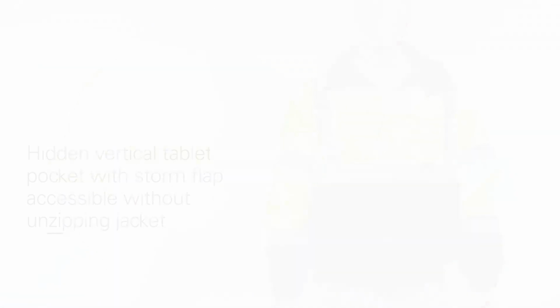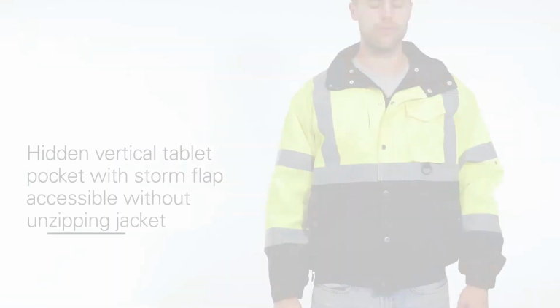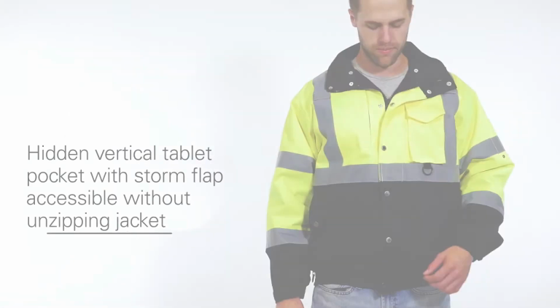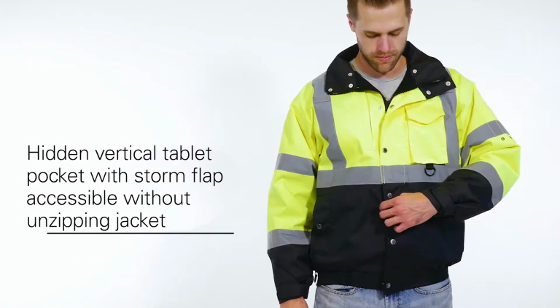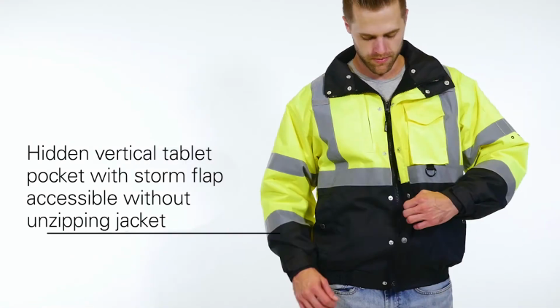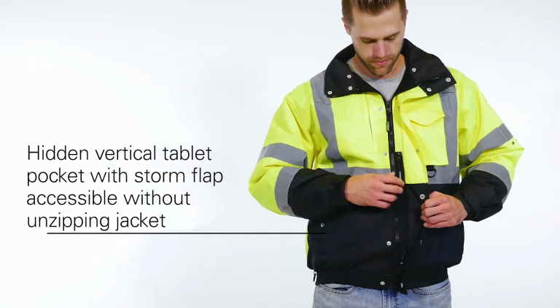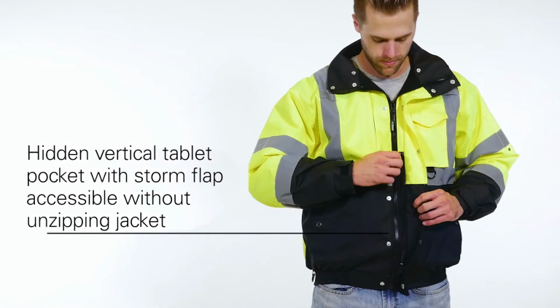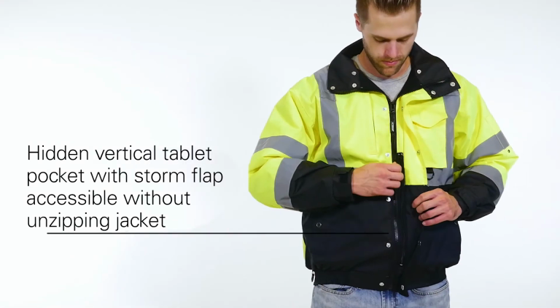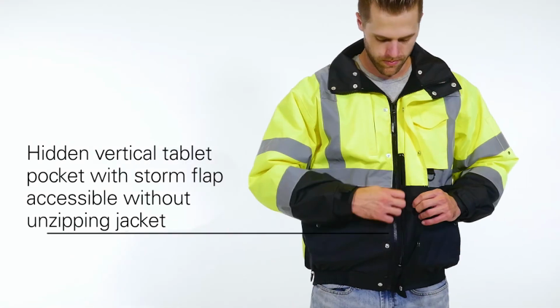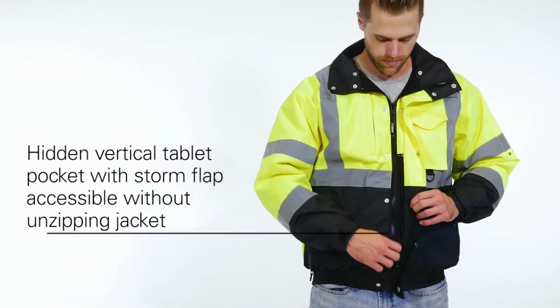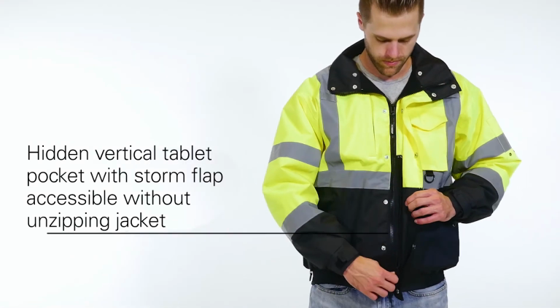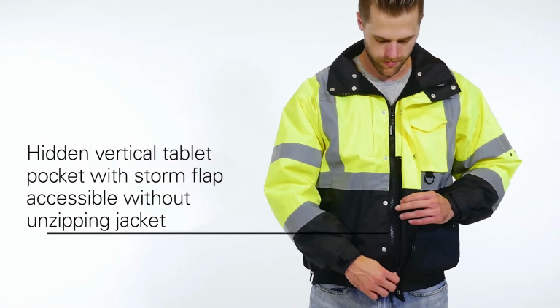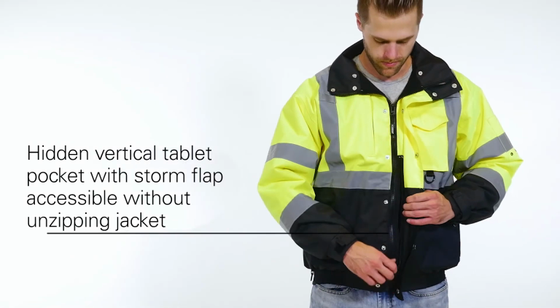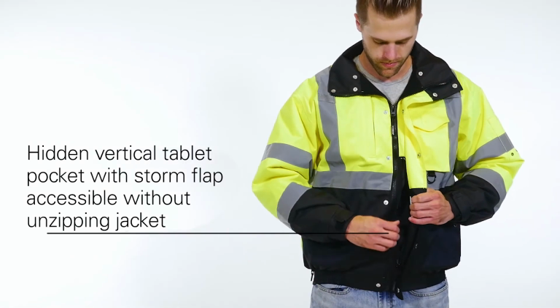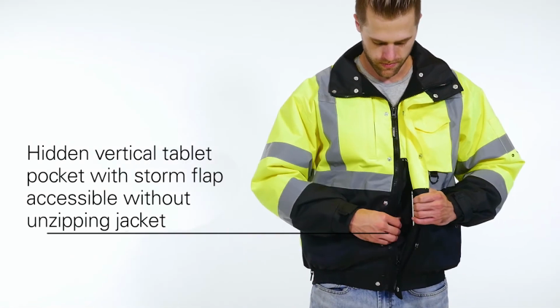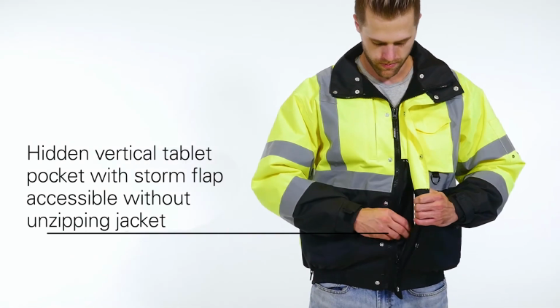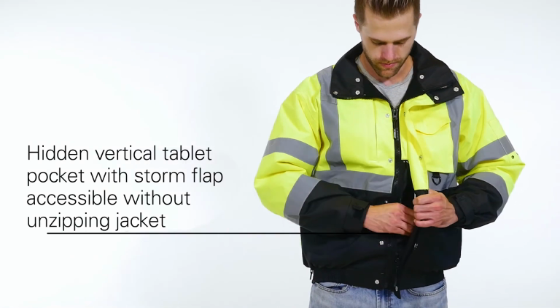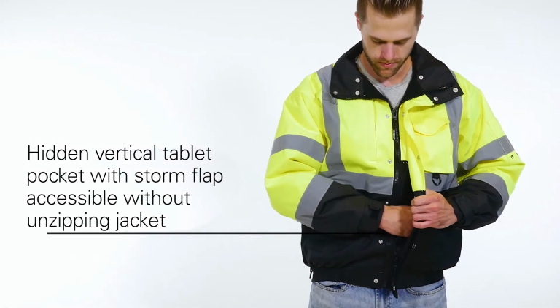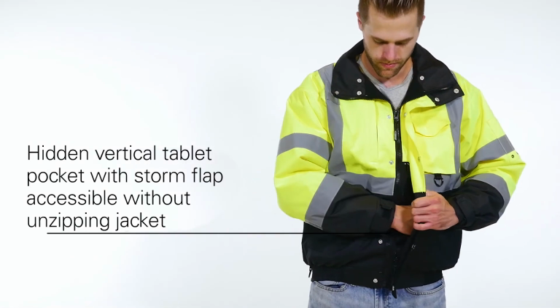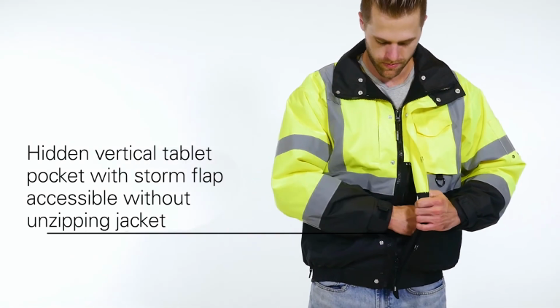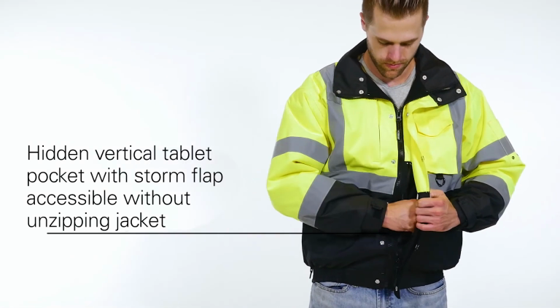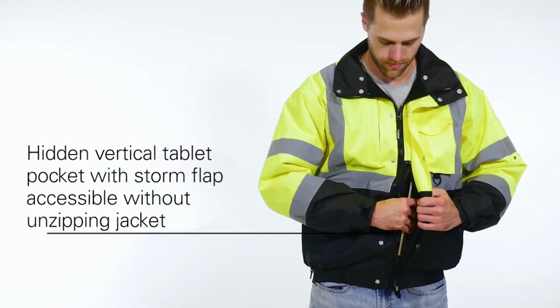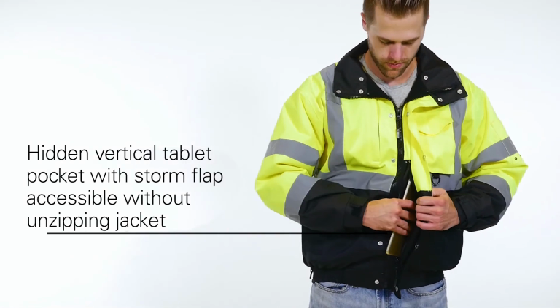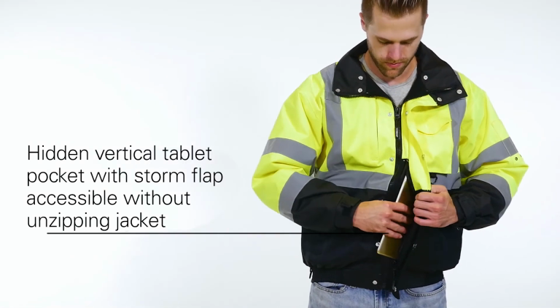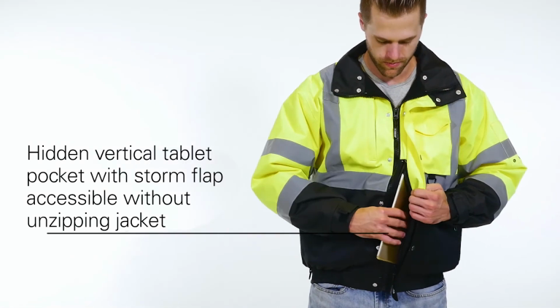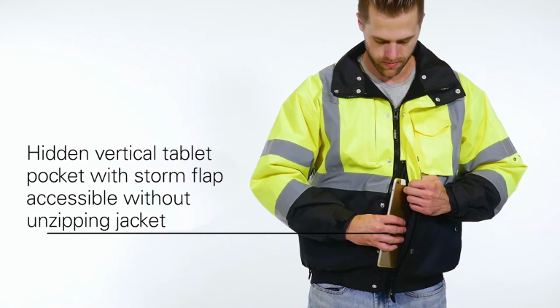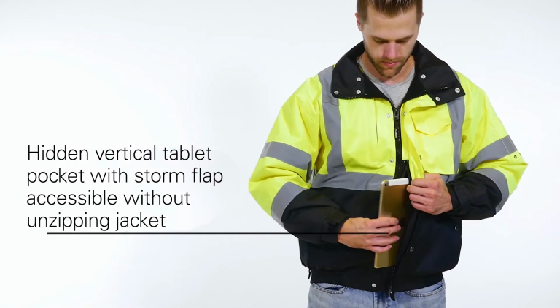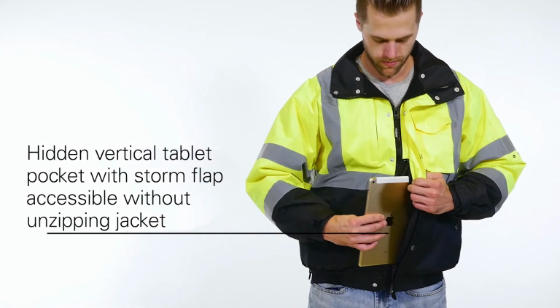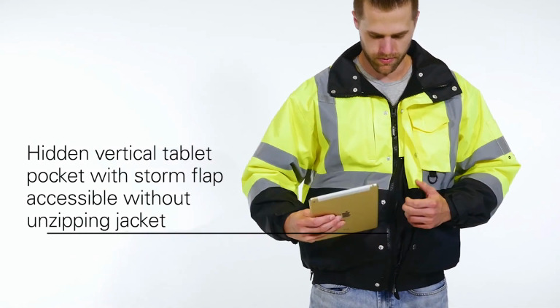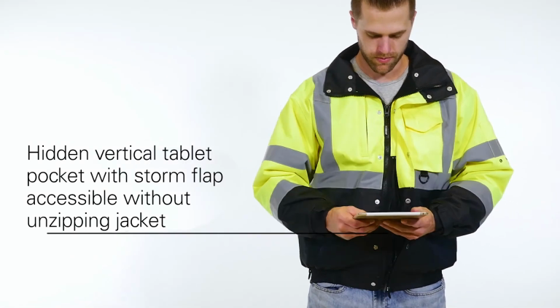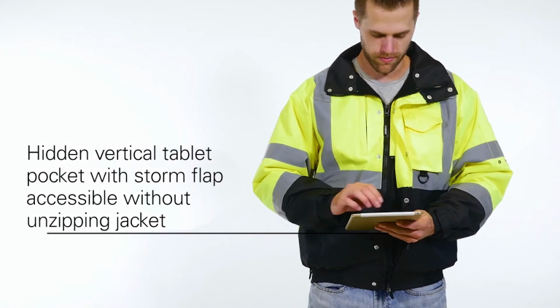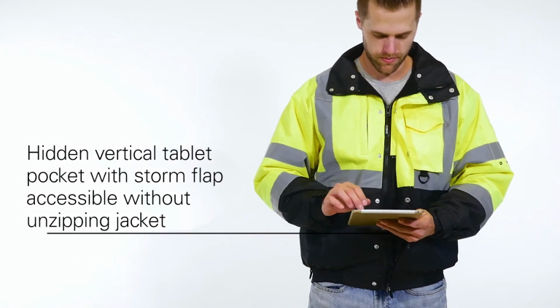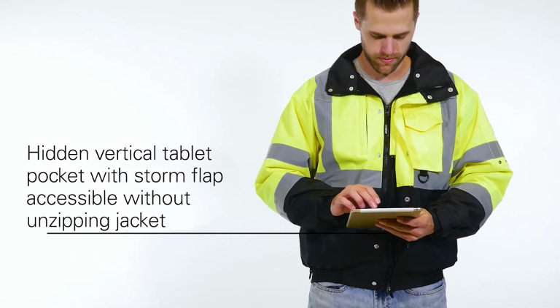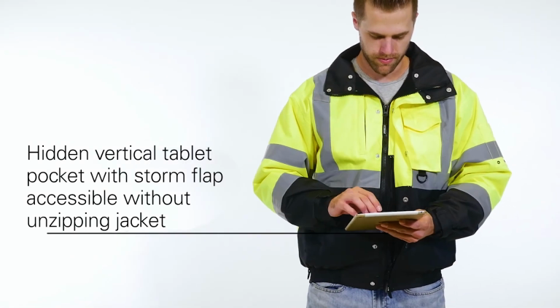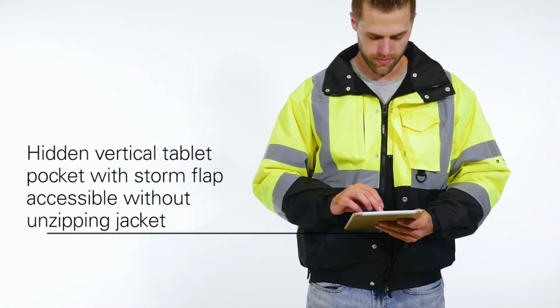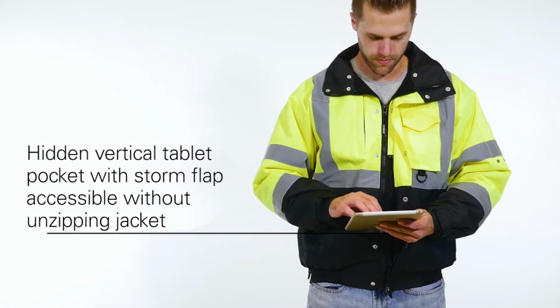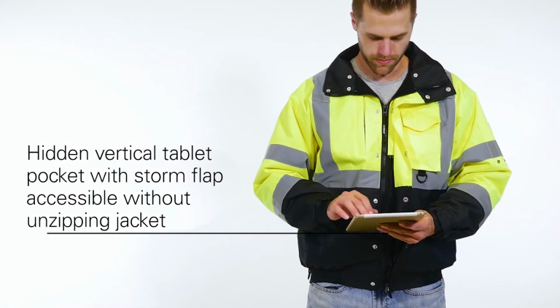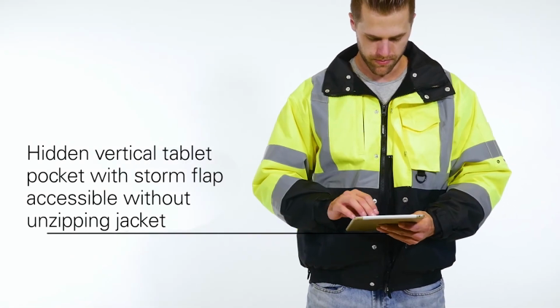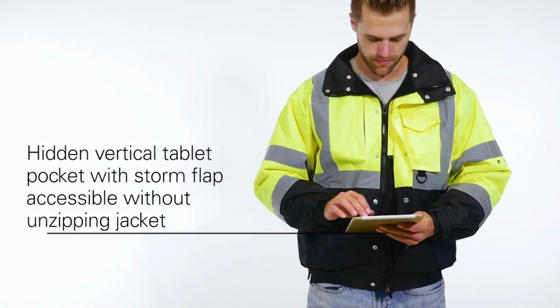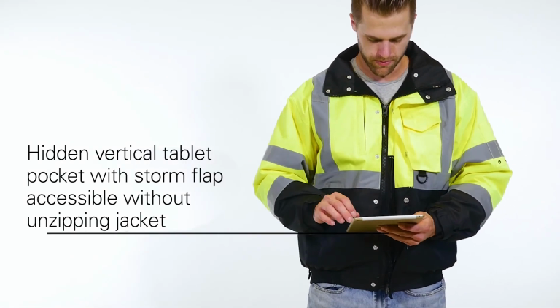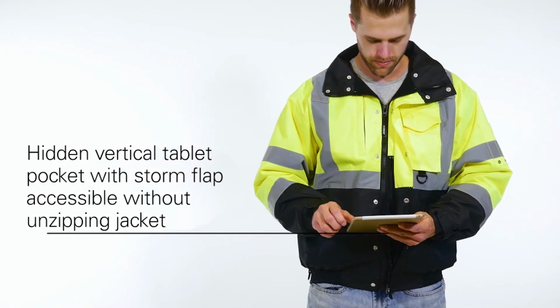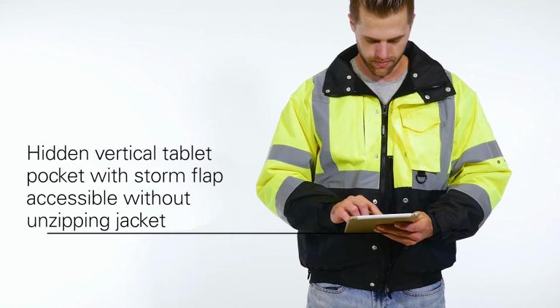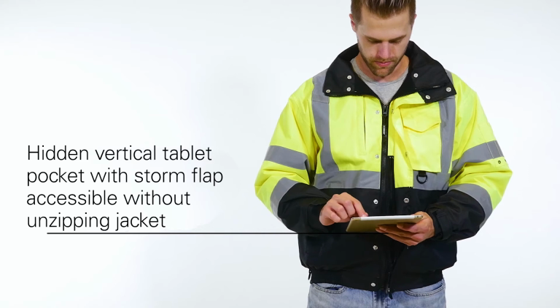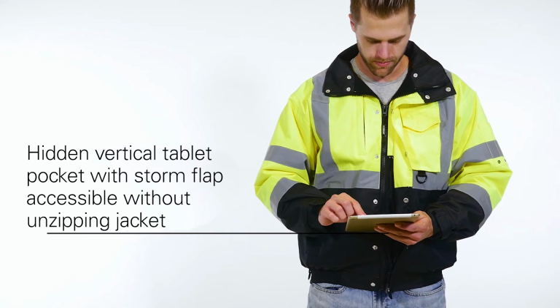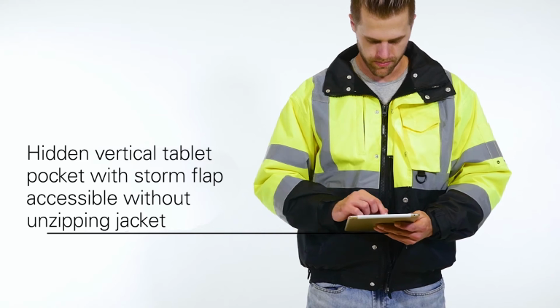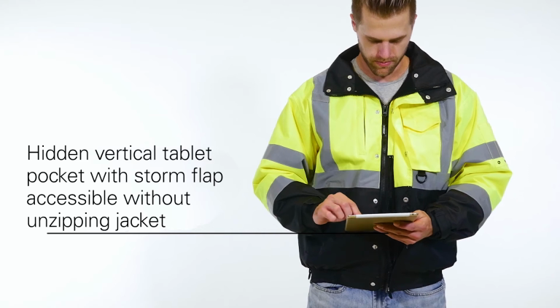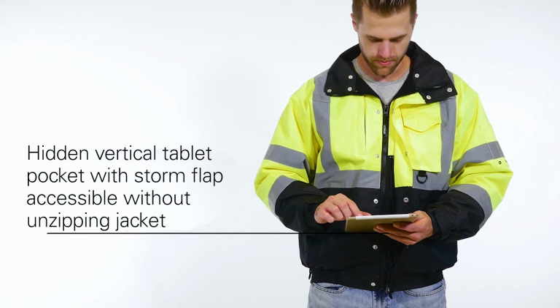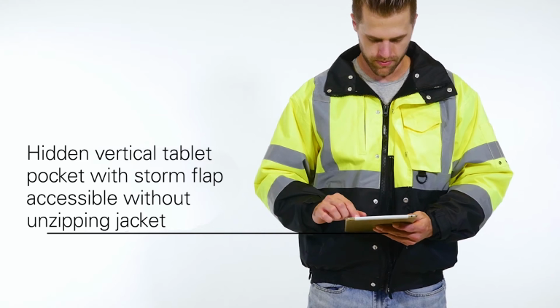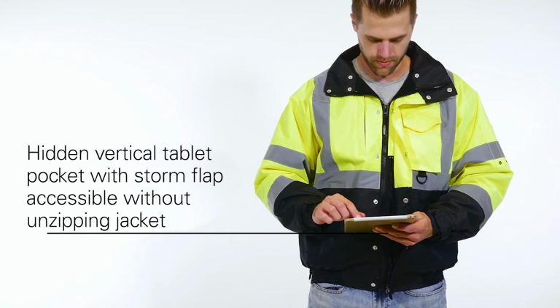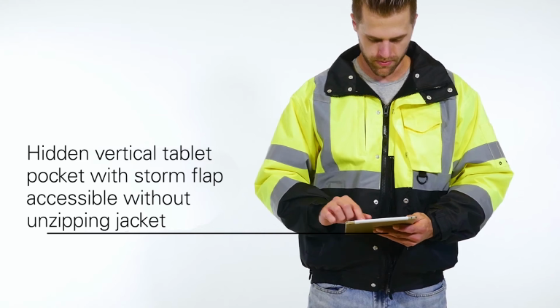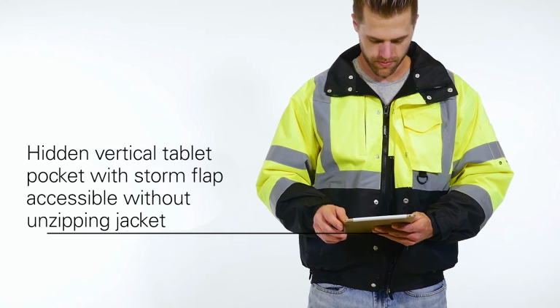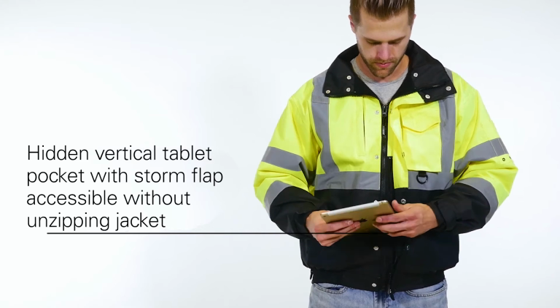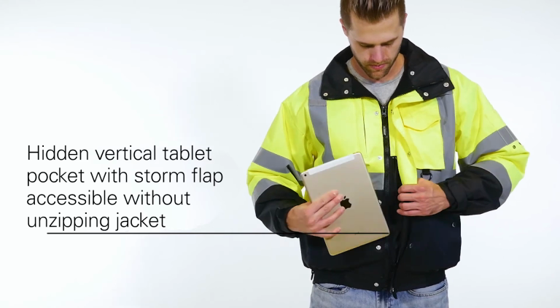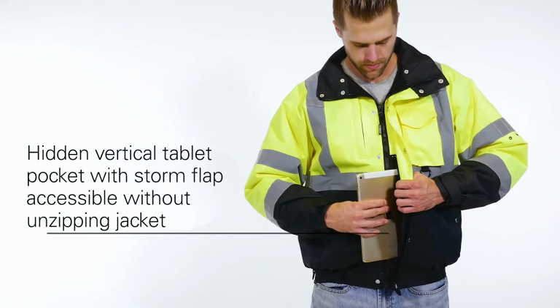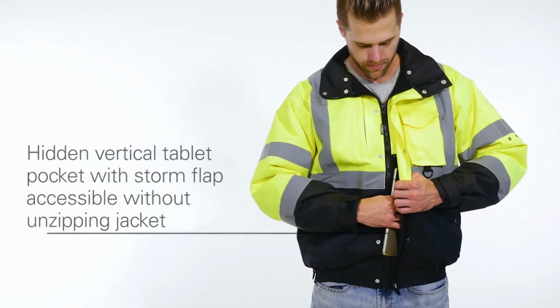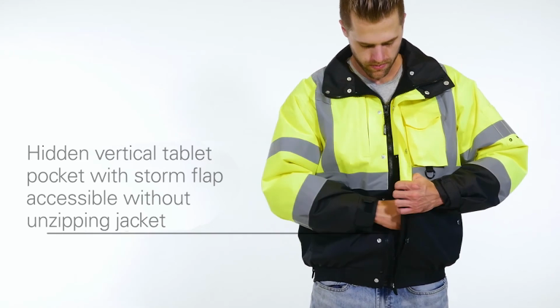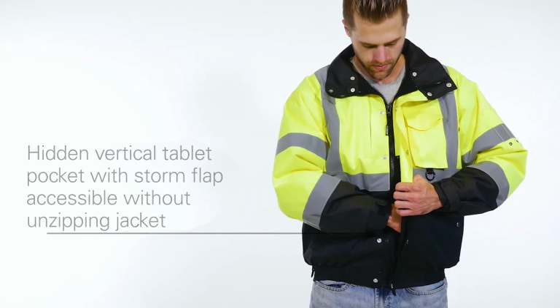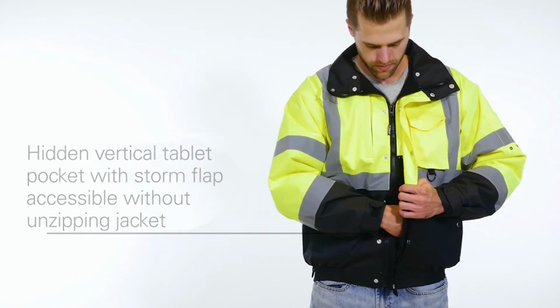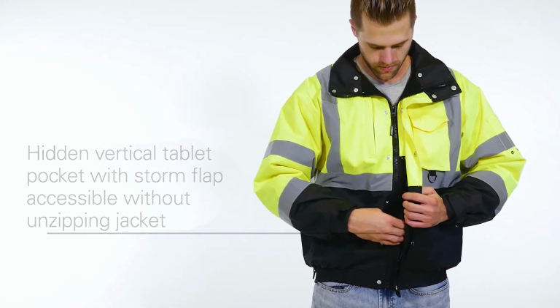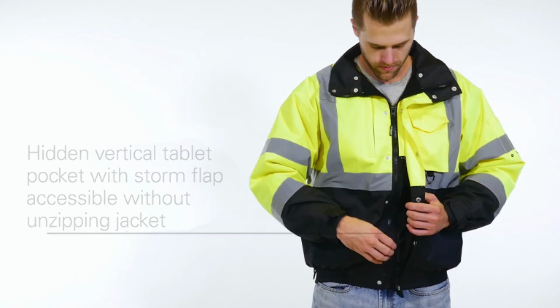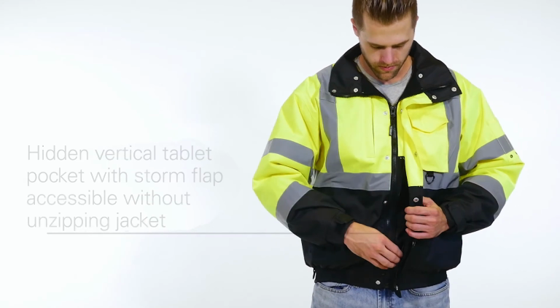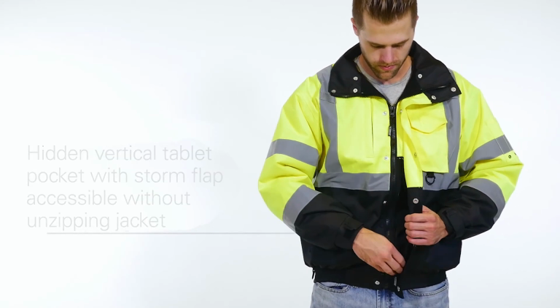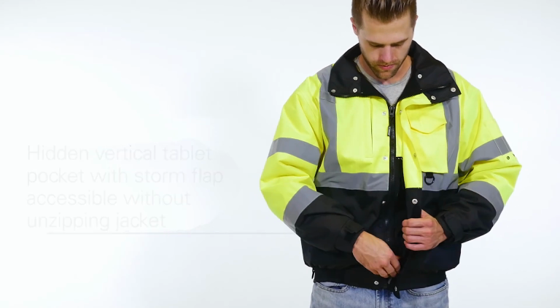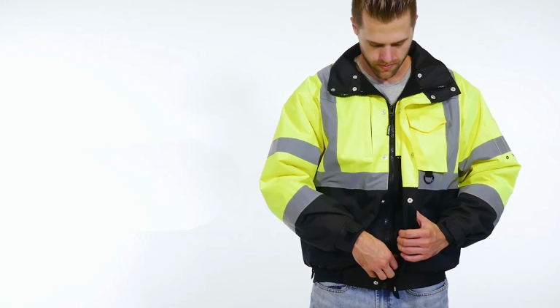Lastly, the jacket hides a vertical tablet pocket with a storm flap on the inside, which can be accessed without unzipping the jacket.